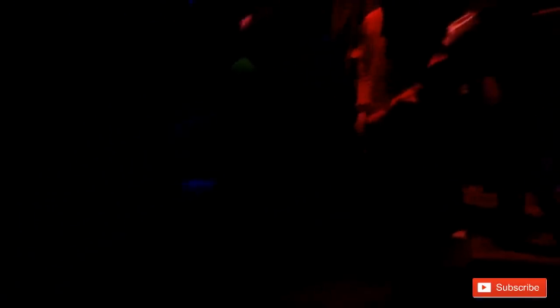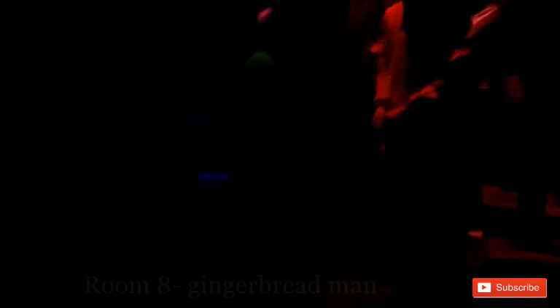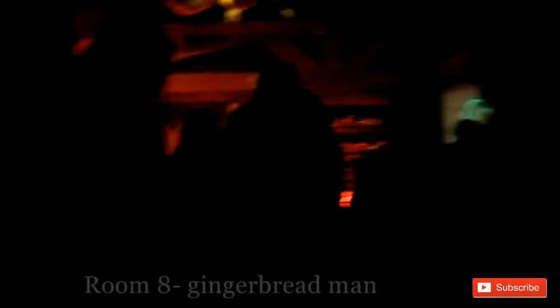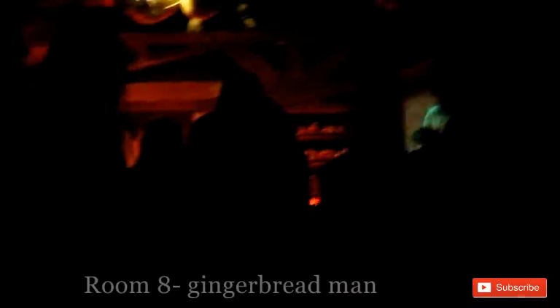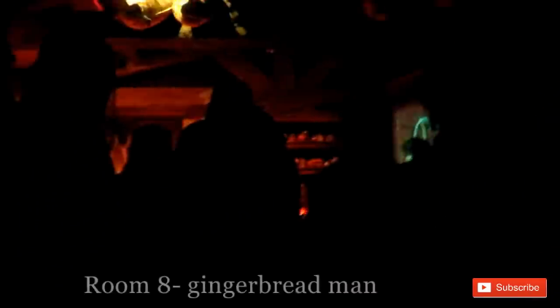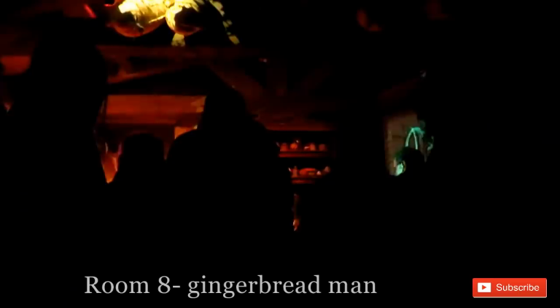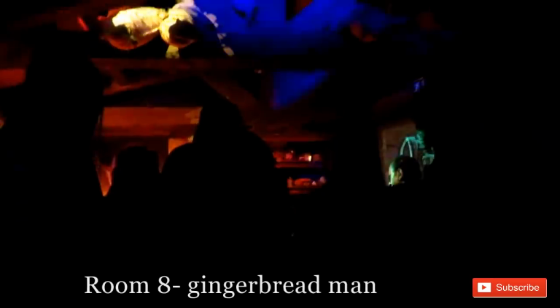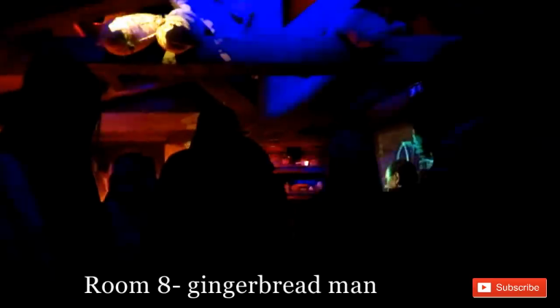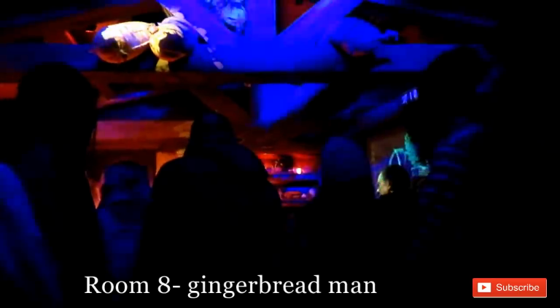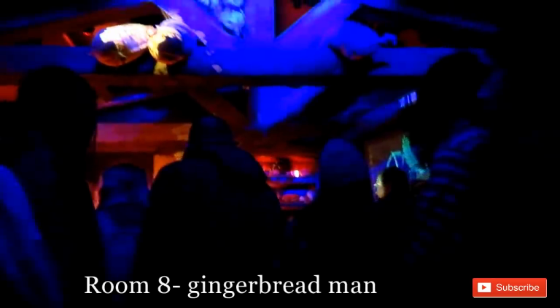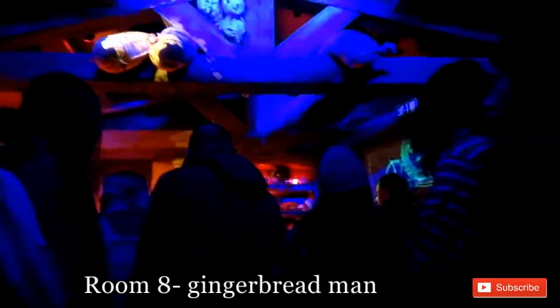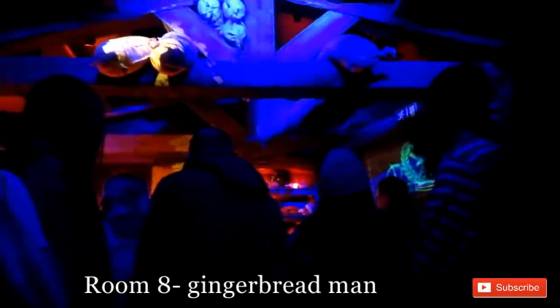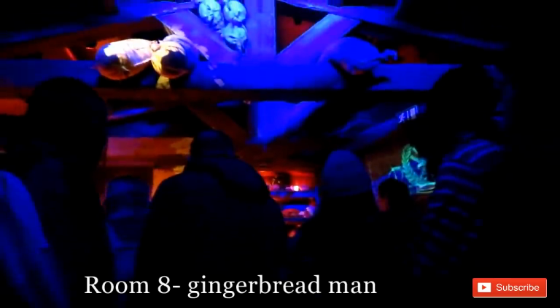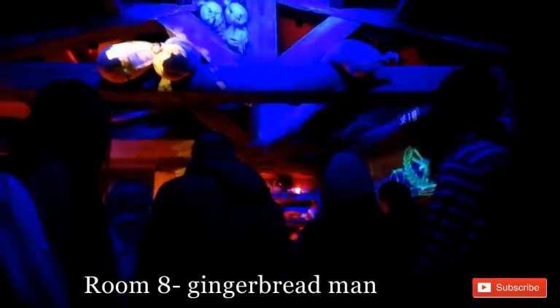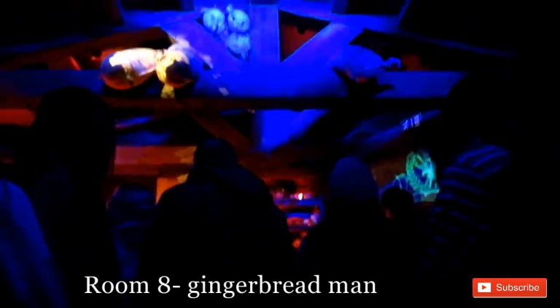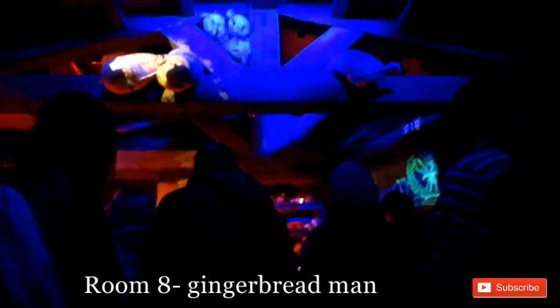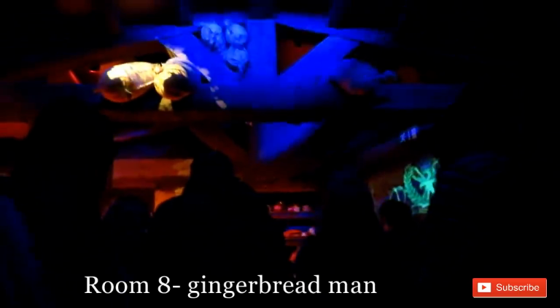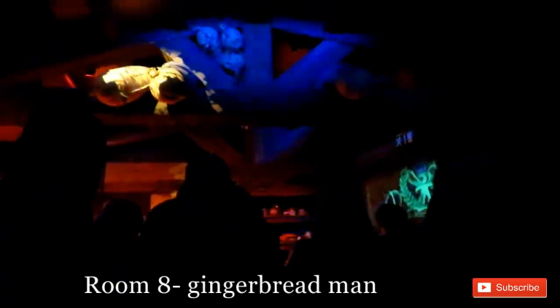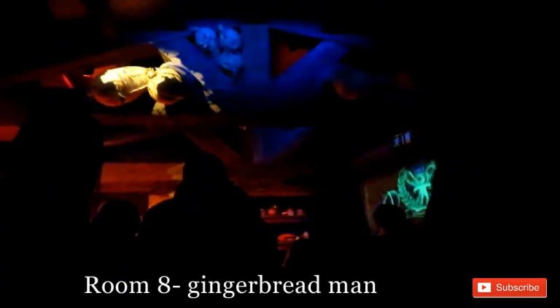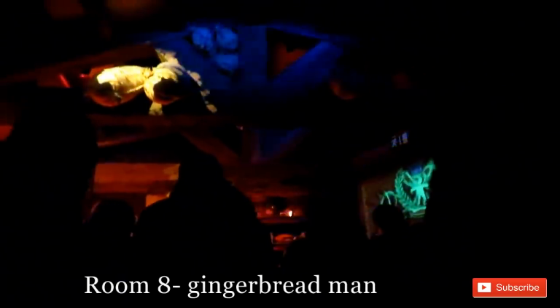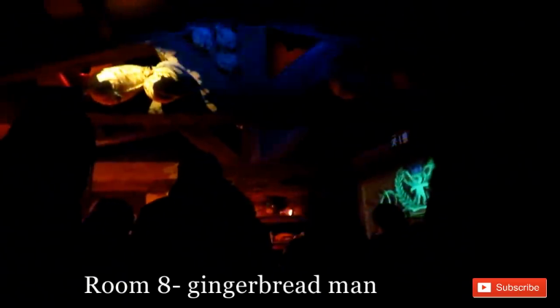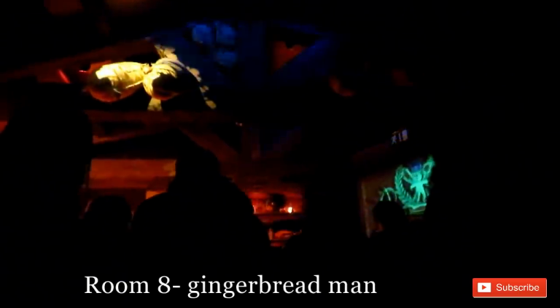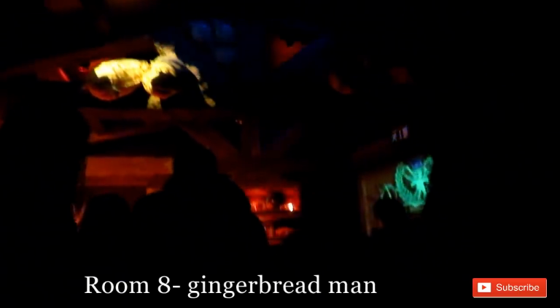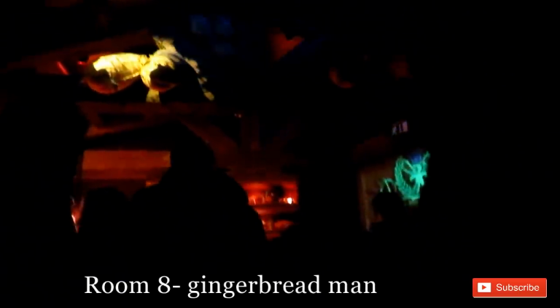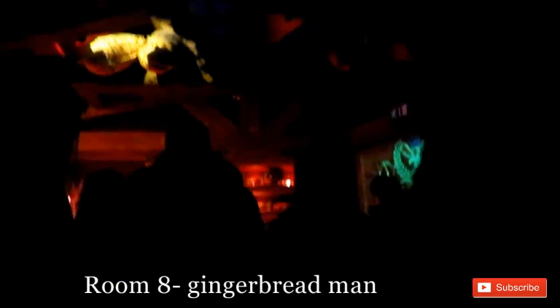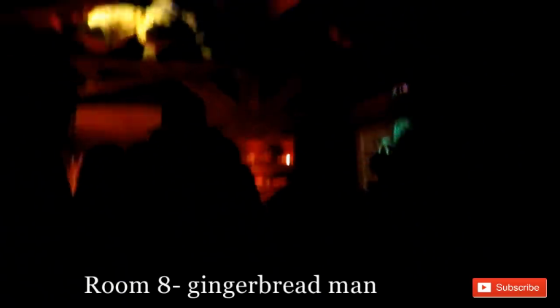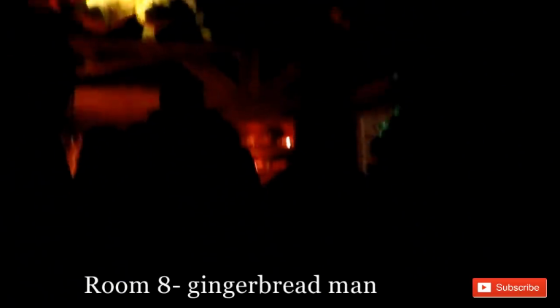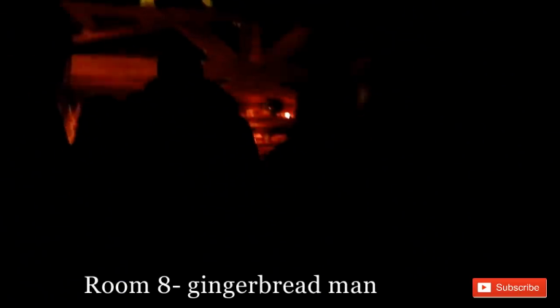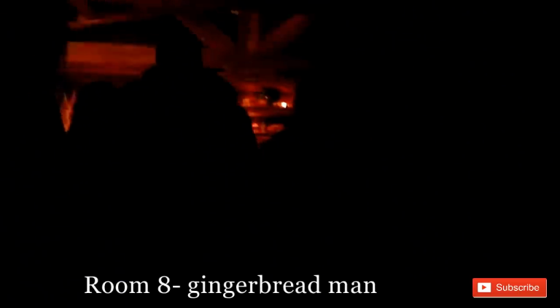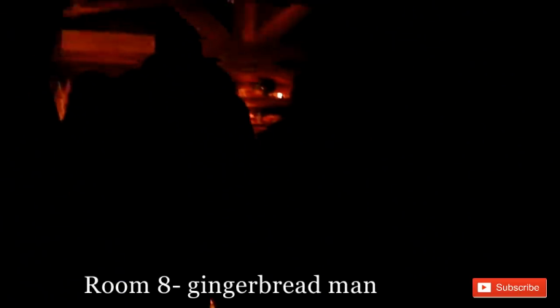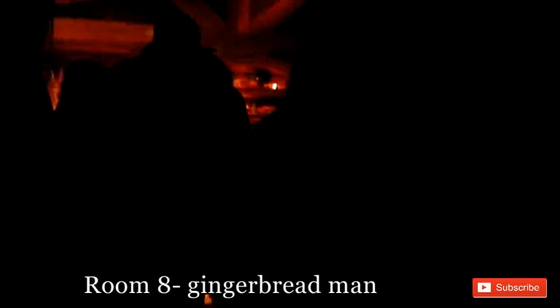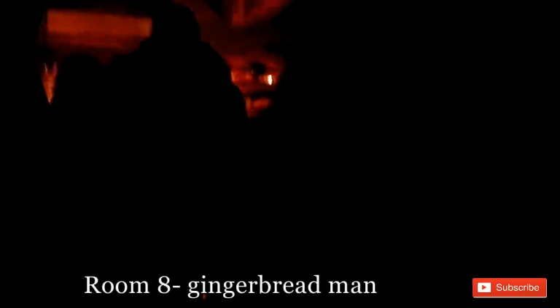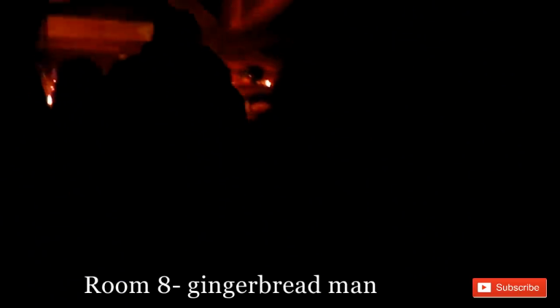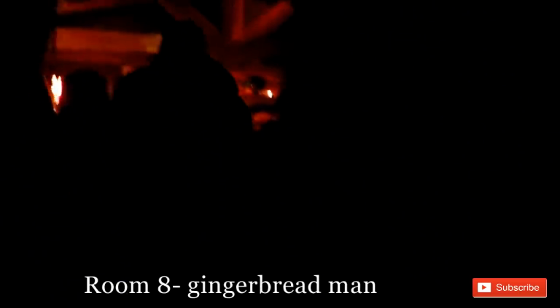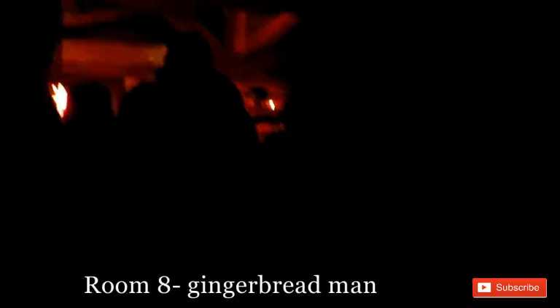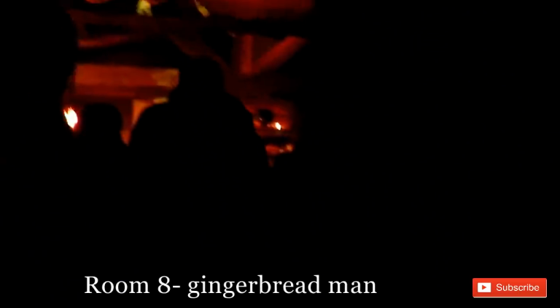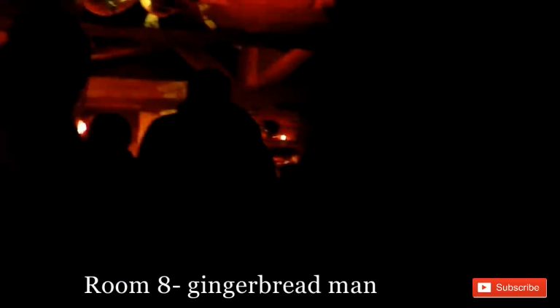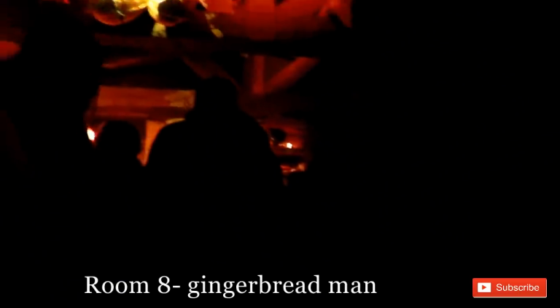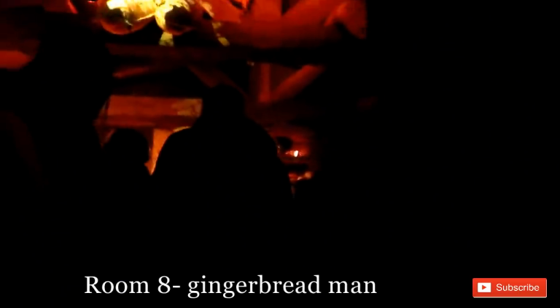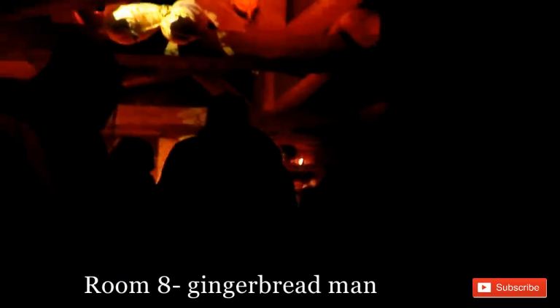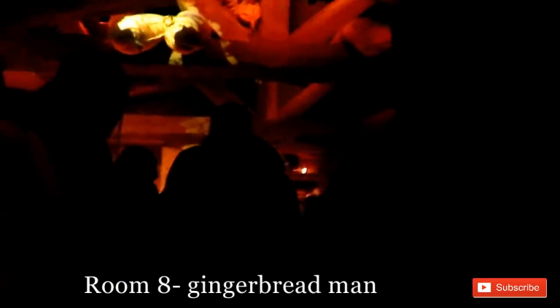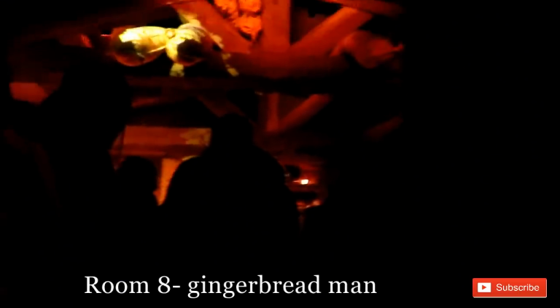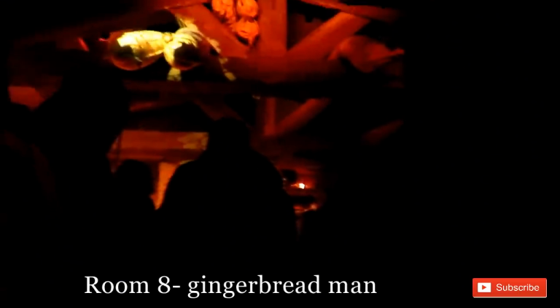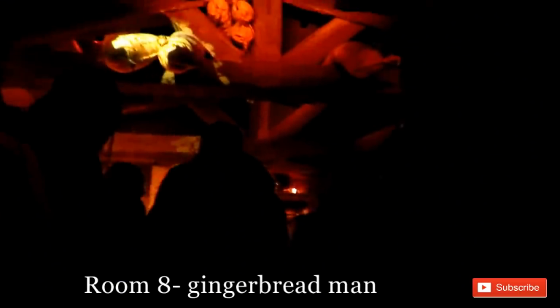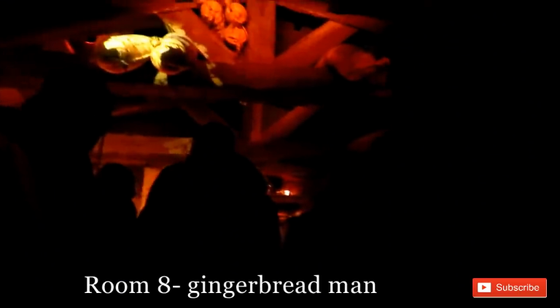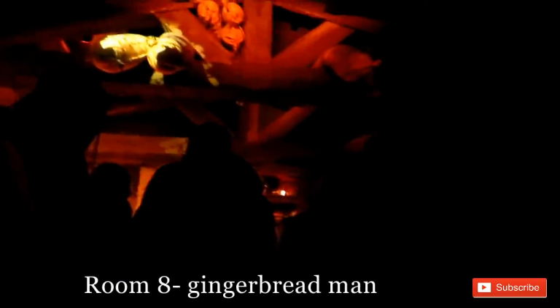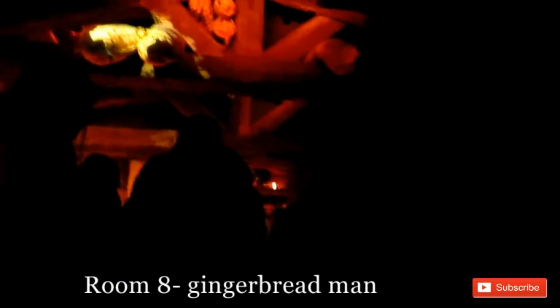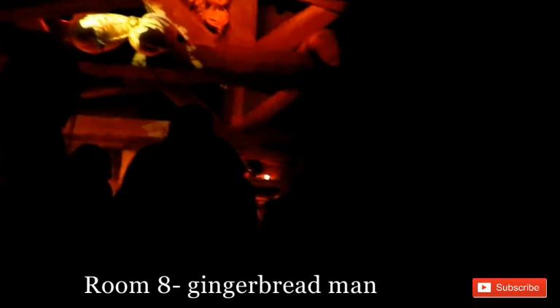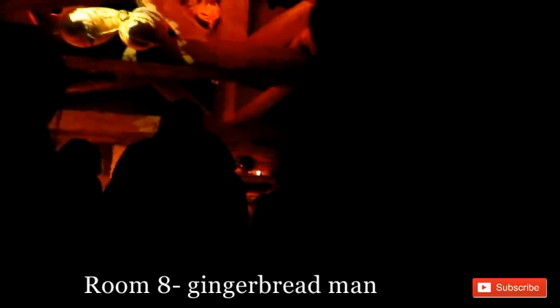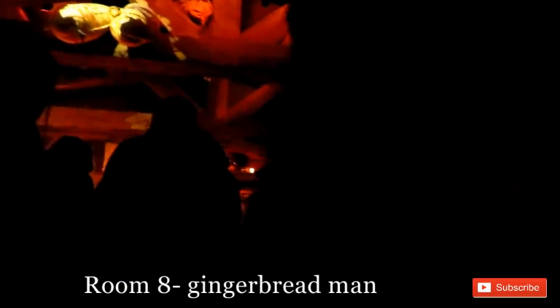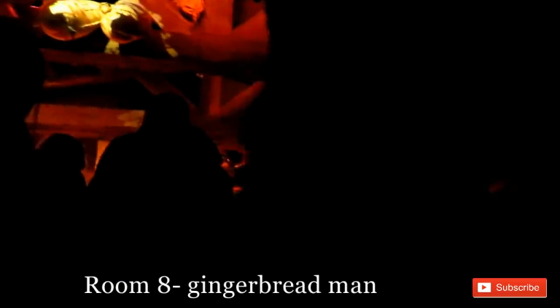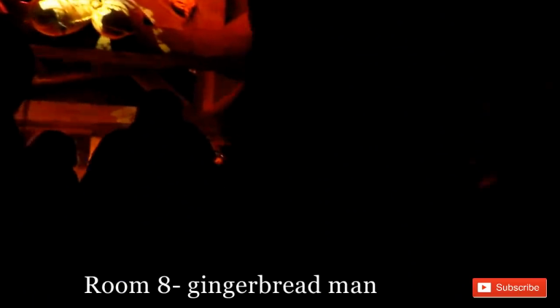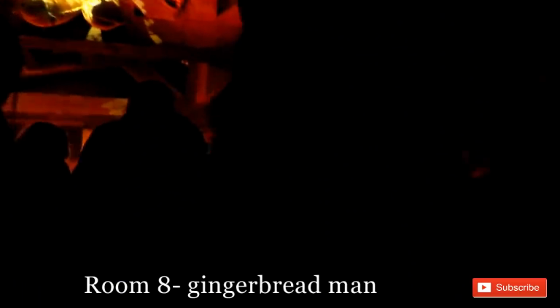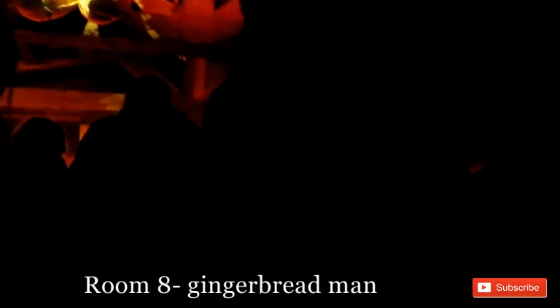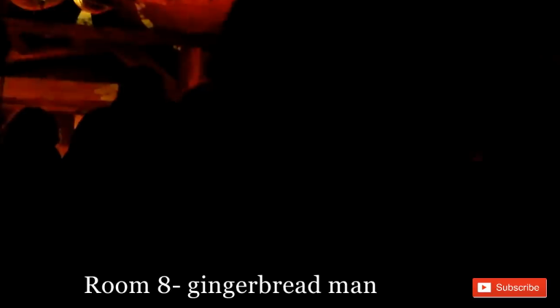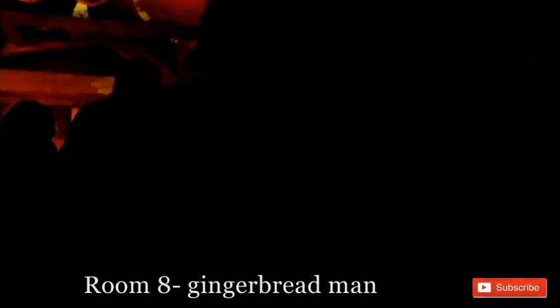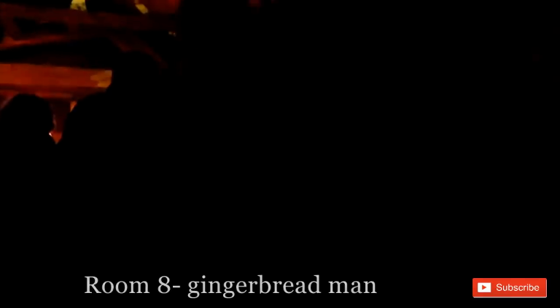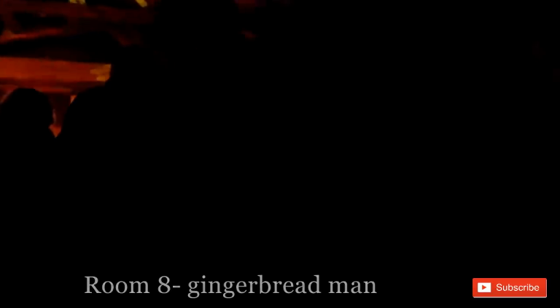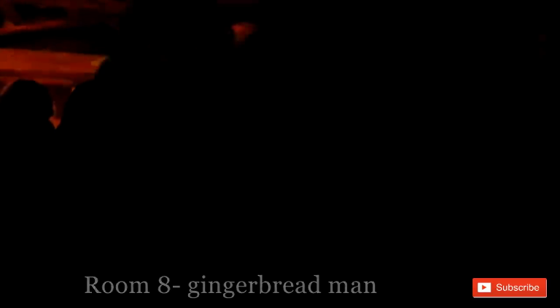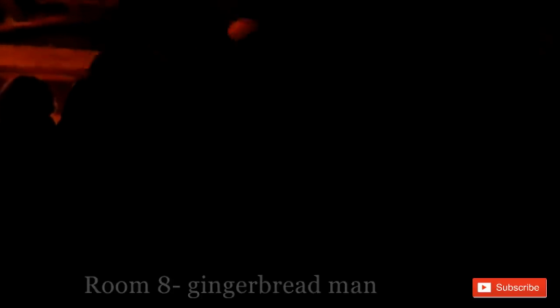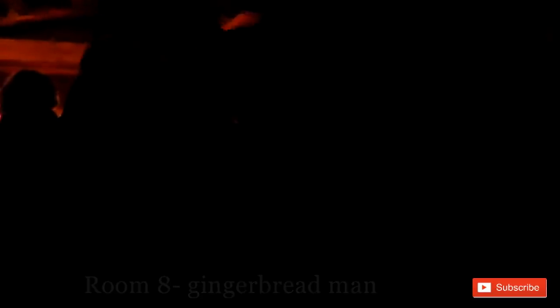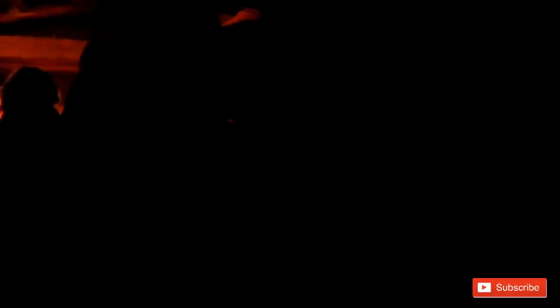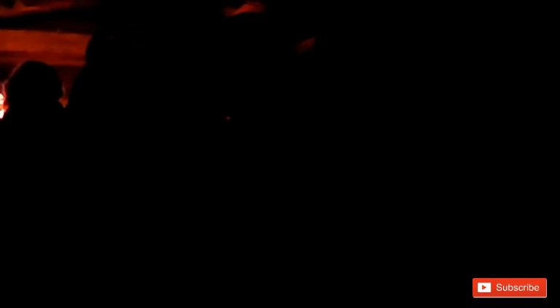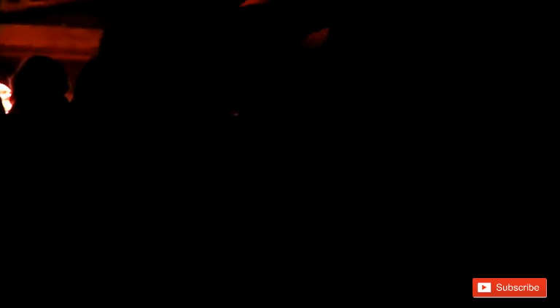Room 8 was all about the Gingerbread Man, and if you're a big fan of the Gingerbread Man you'll definitely love Room 8.